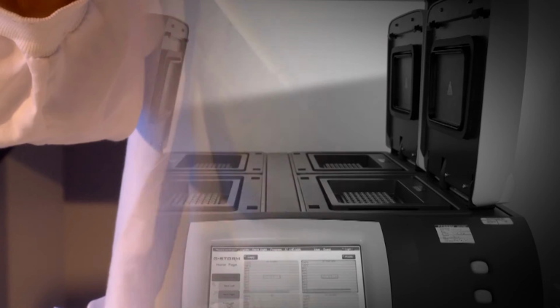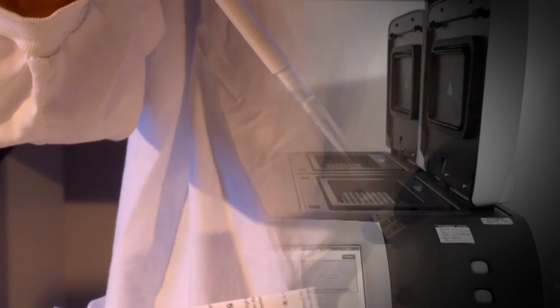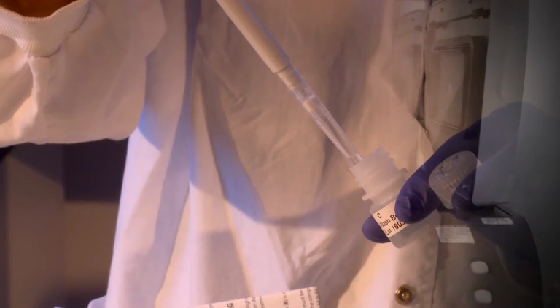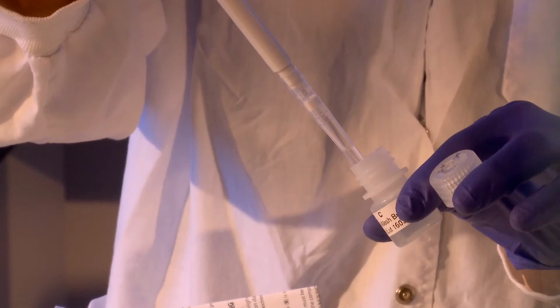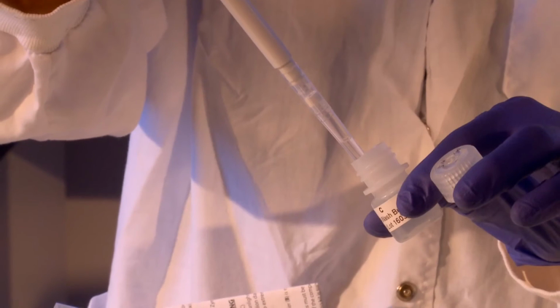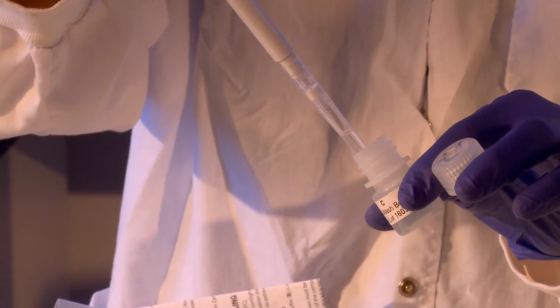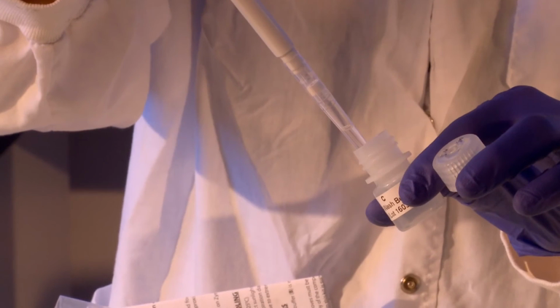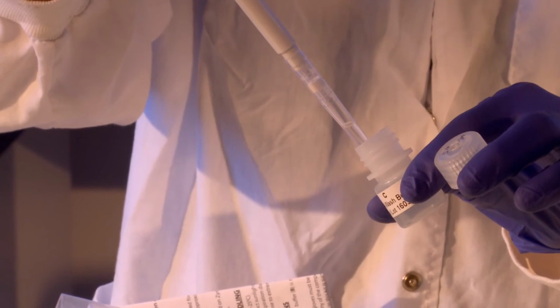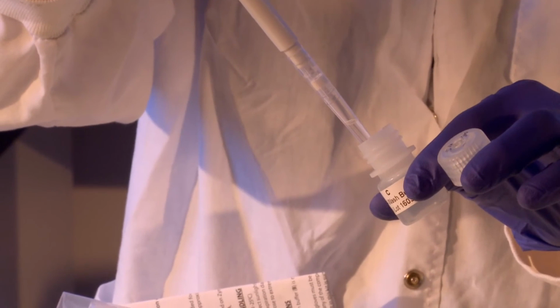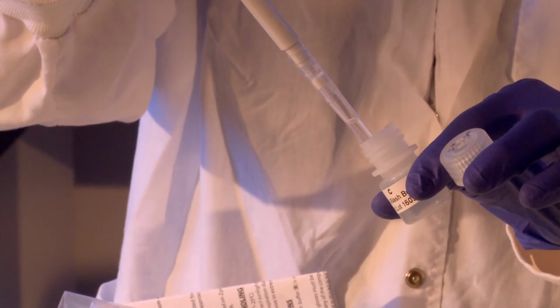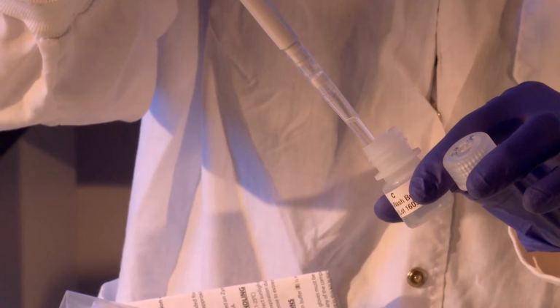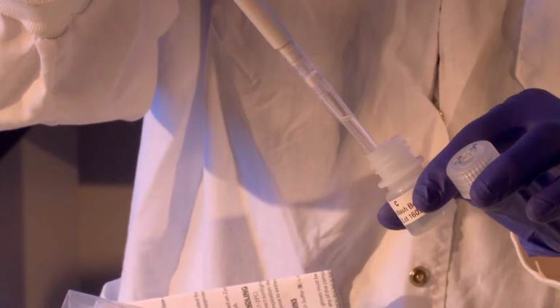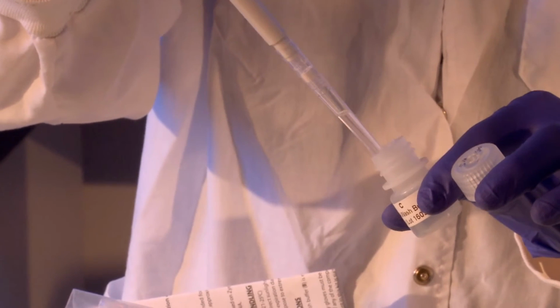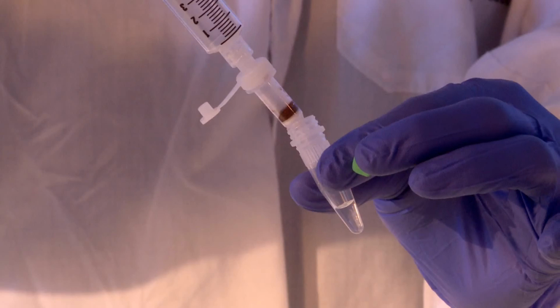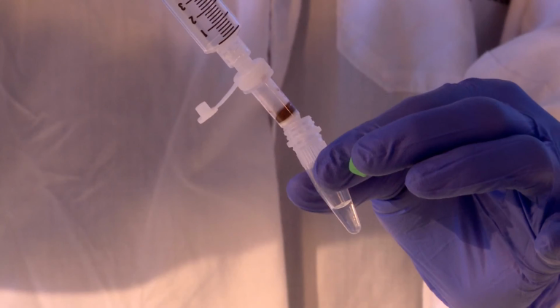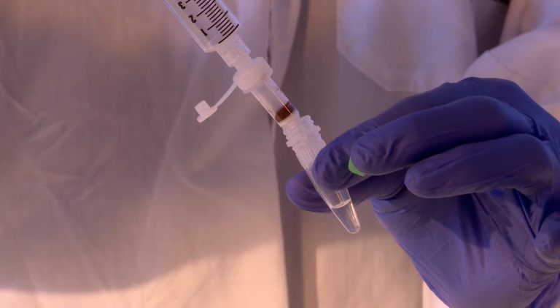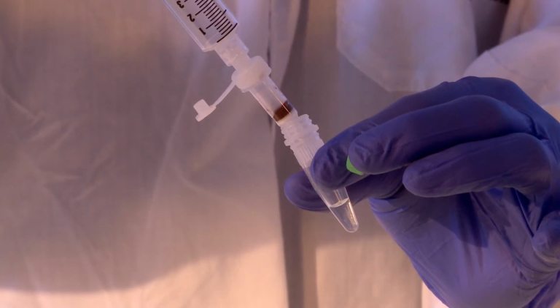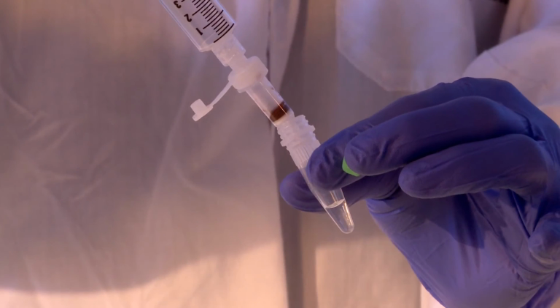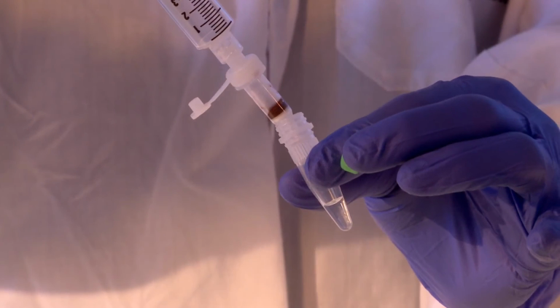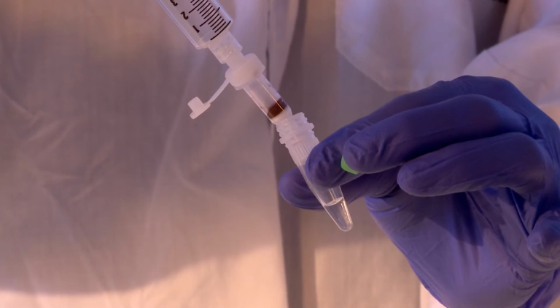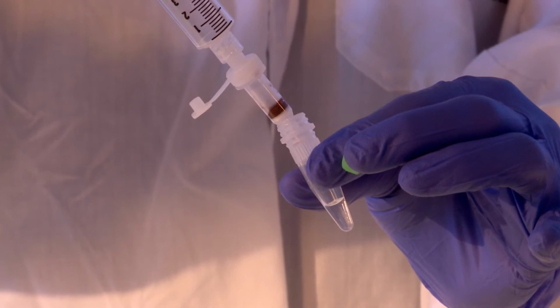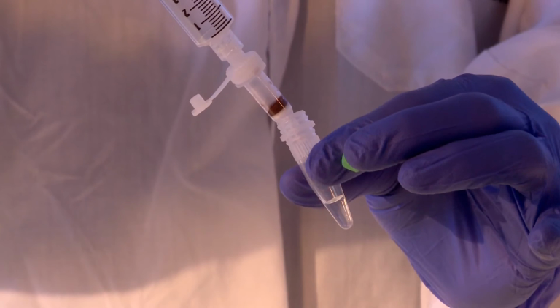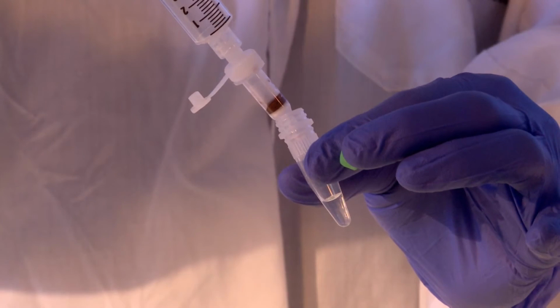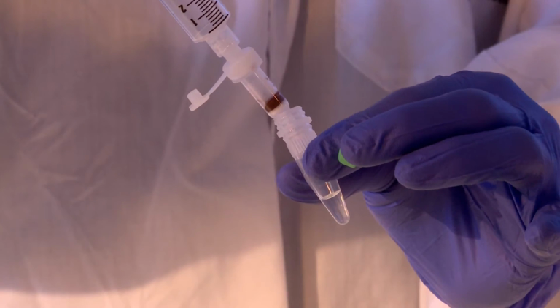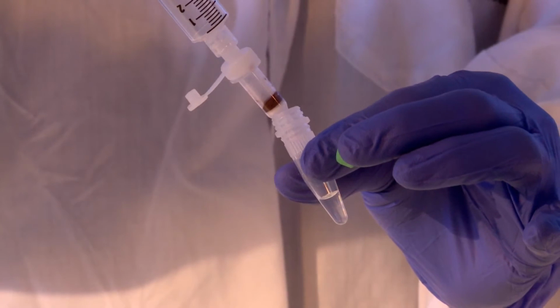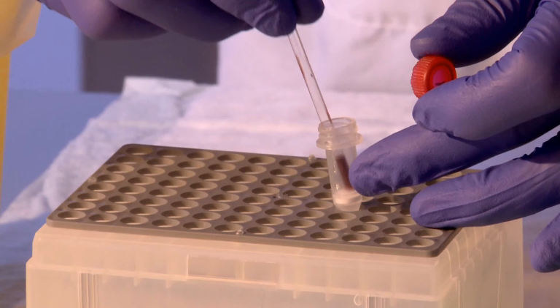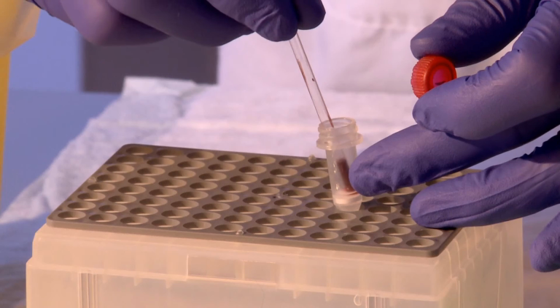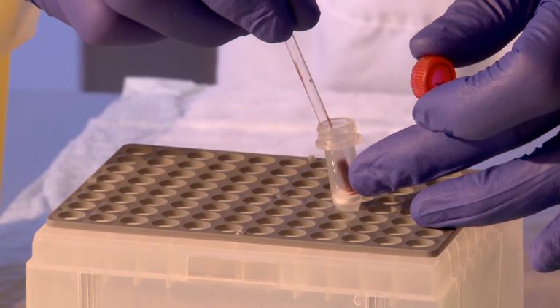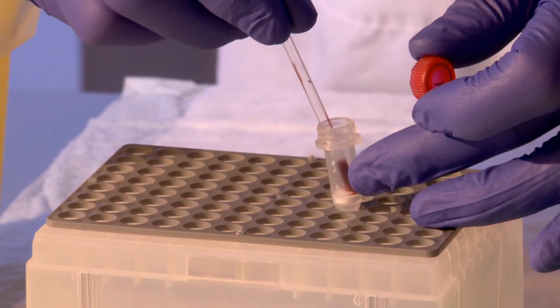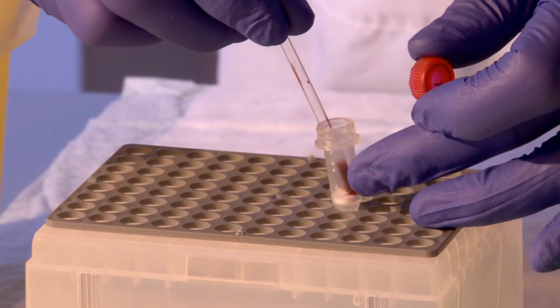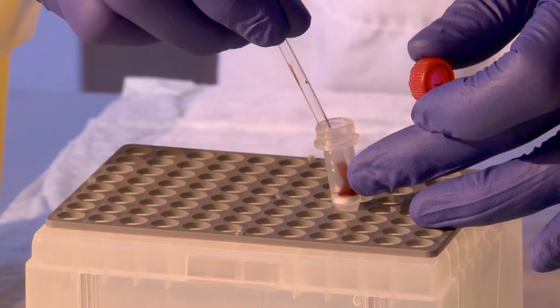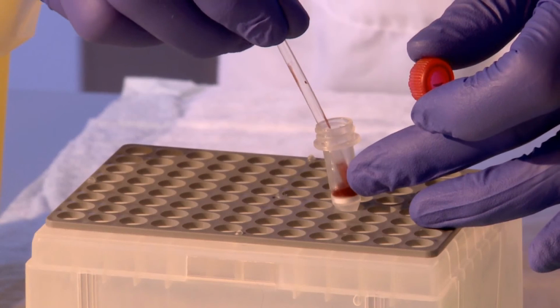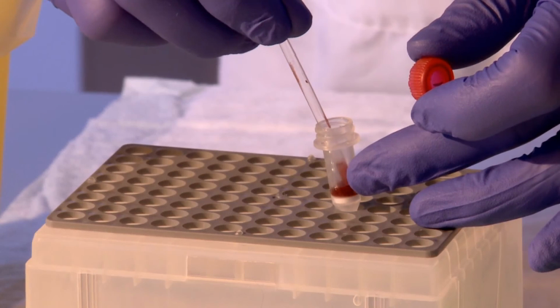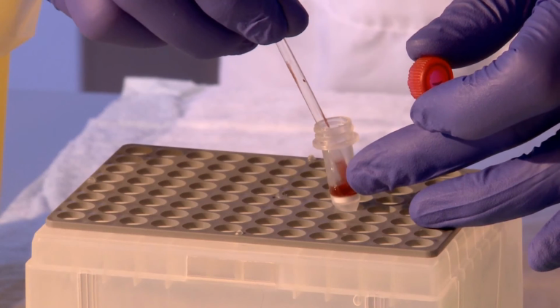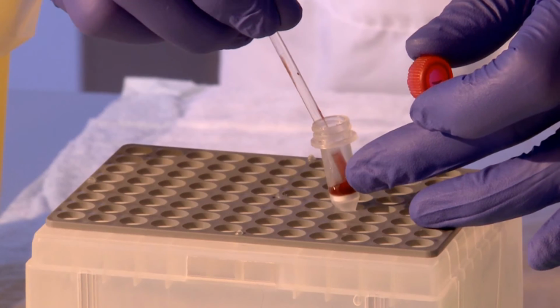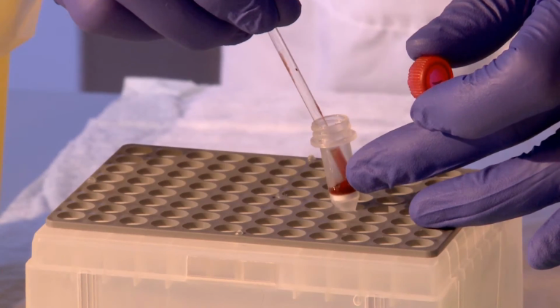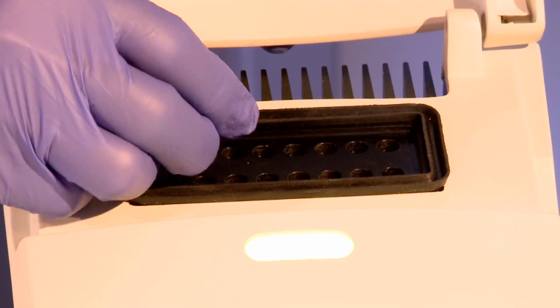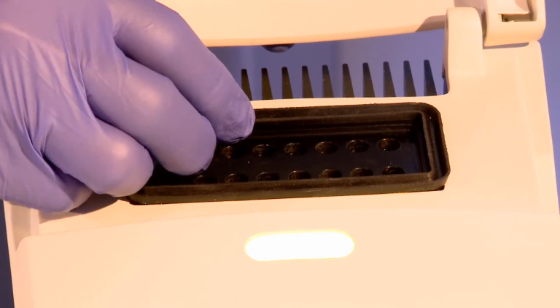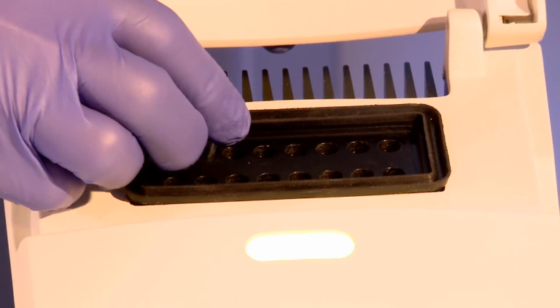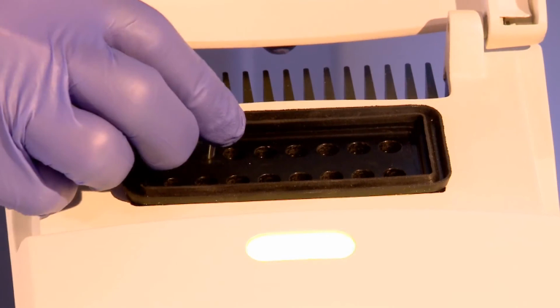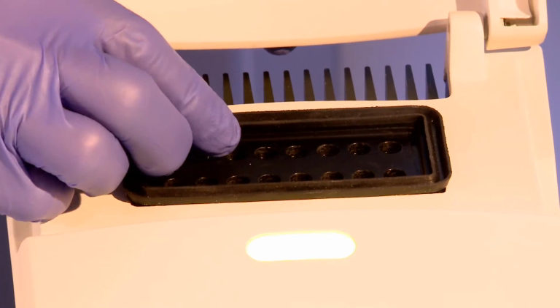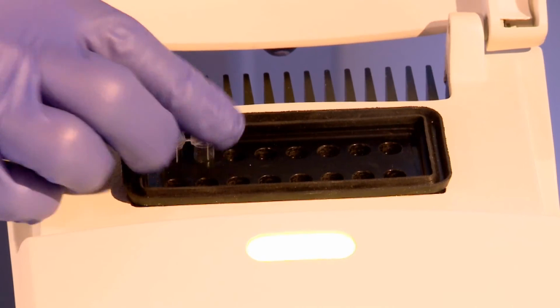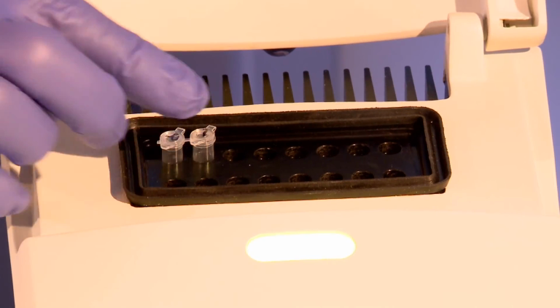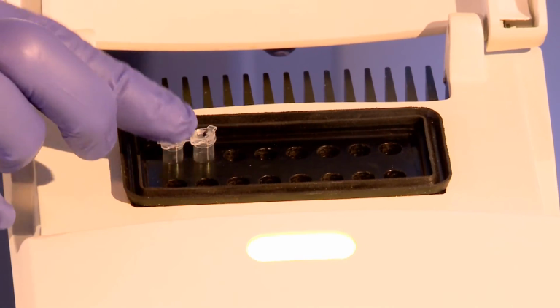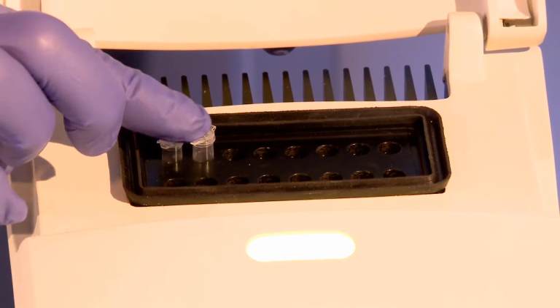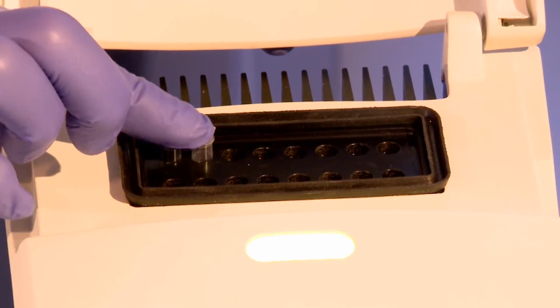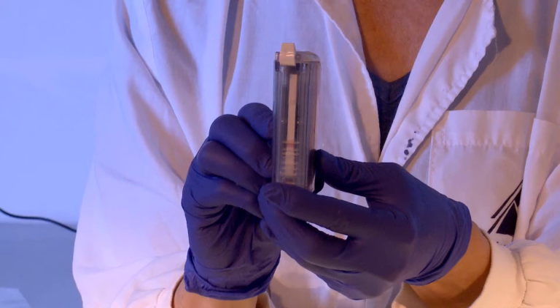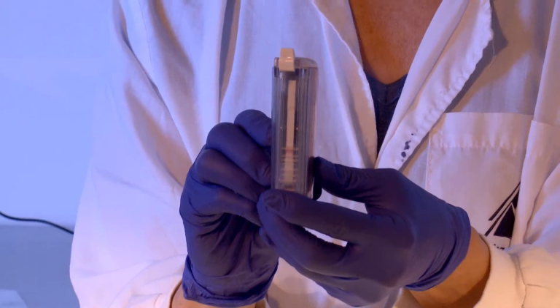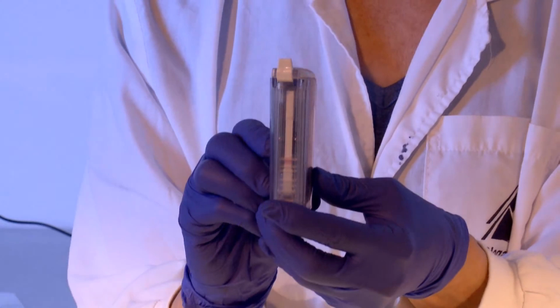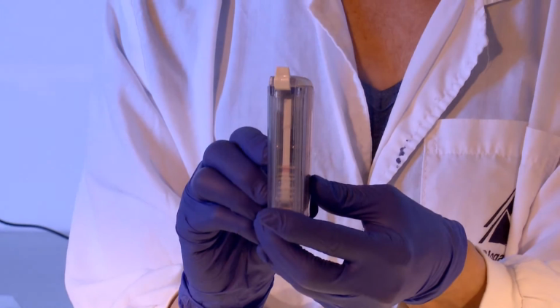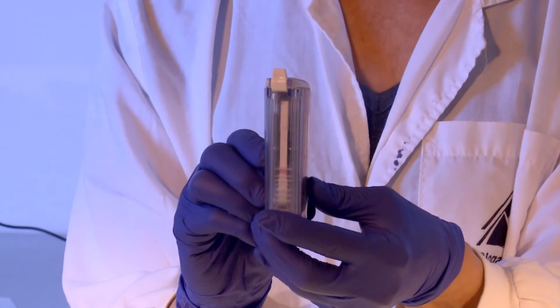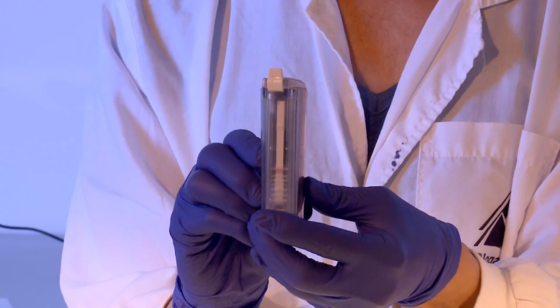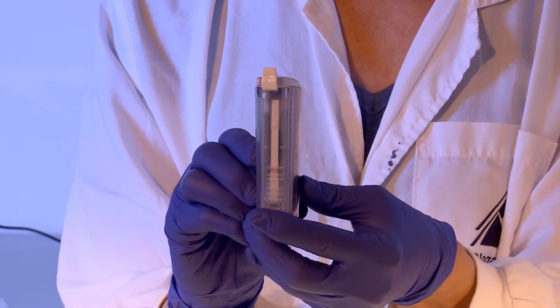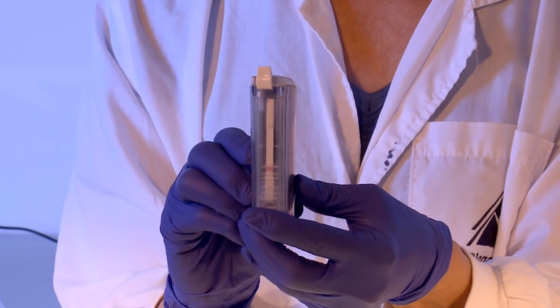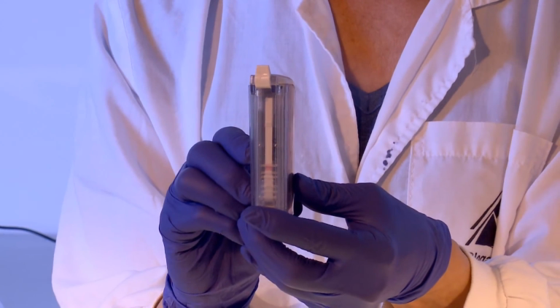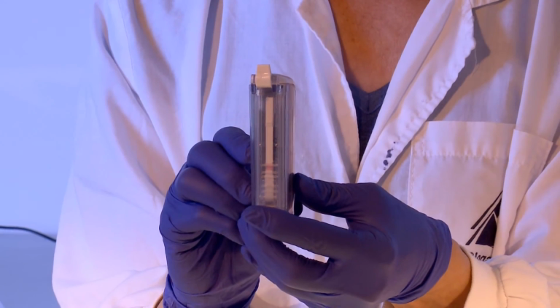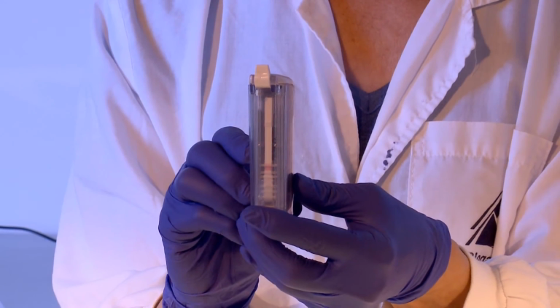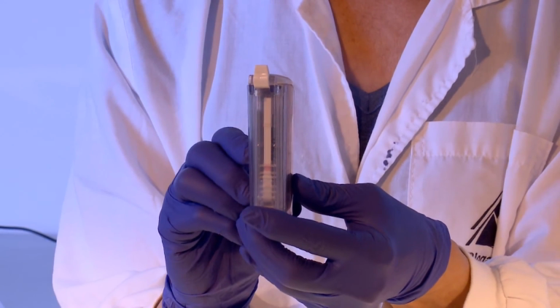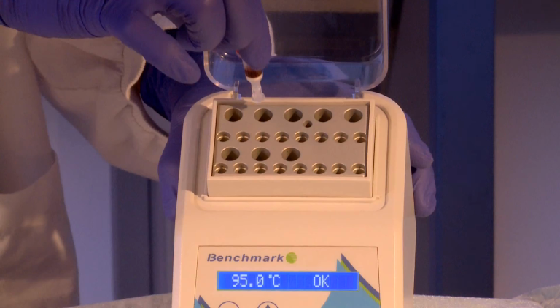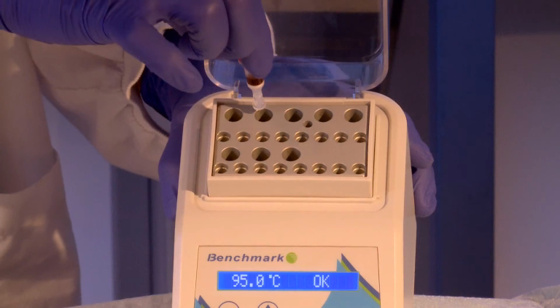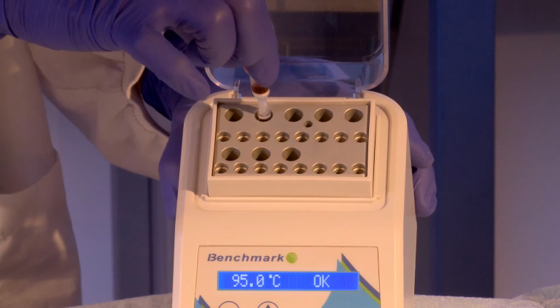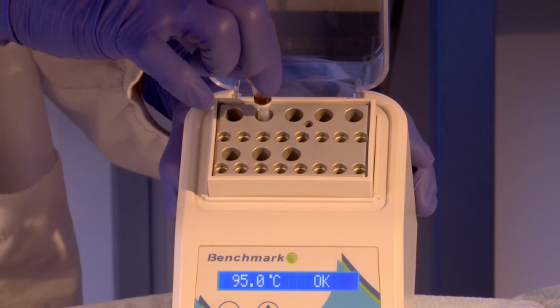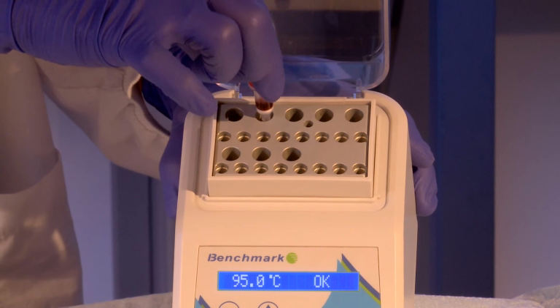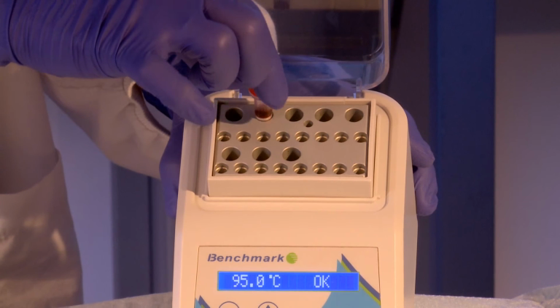With PCRUN there is no need for a thermocycler. PCRUN is flexible, meaning it can be used in a small animal veterinary lab and or clinic.